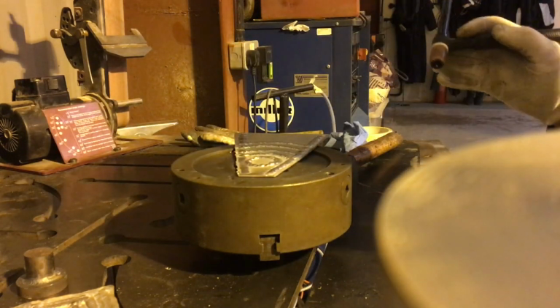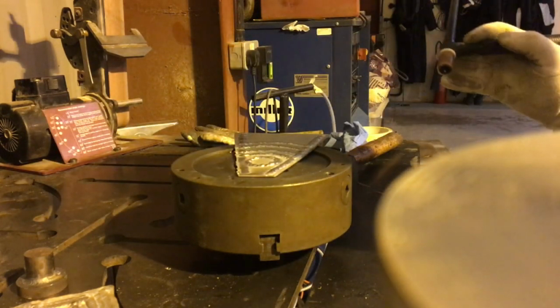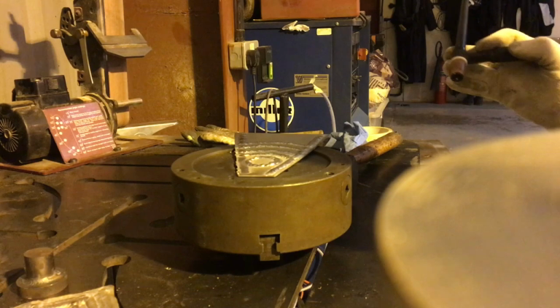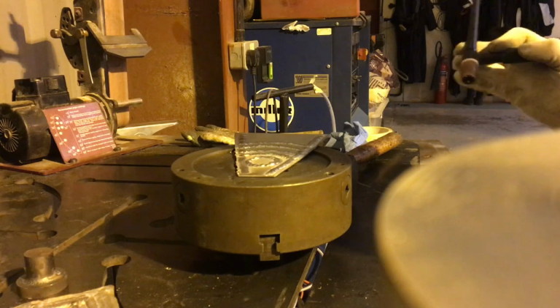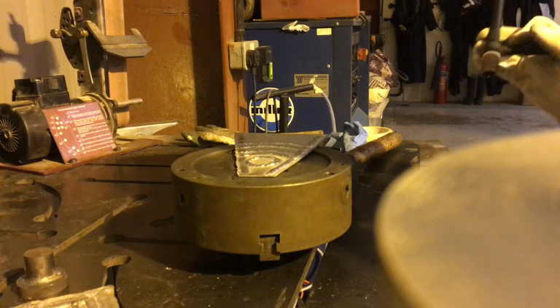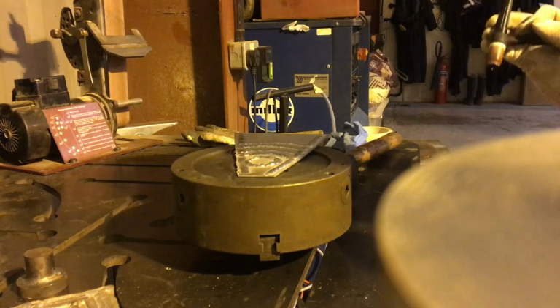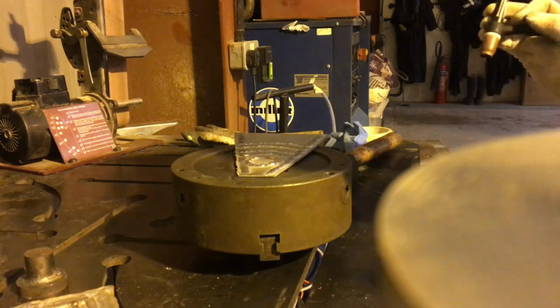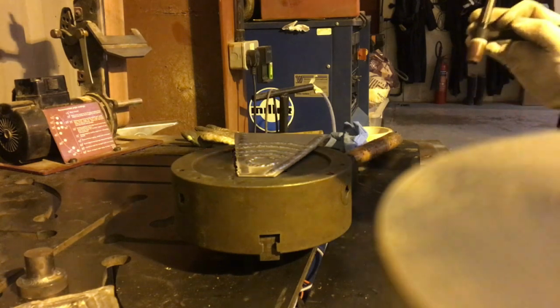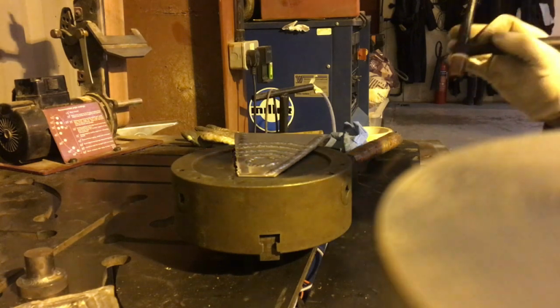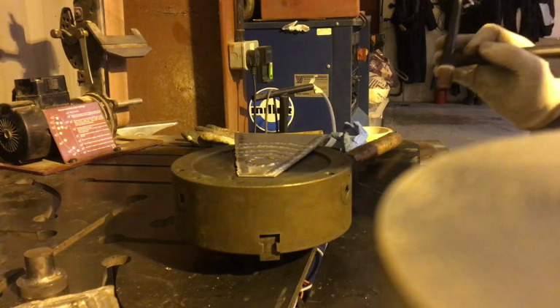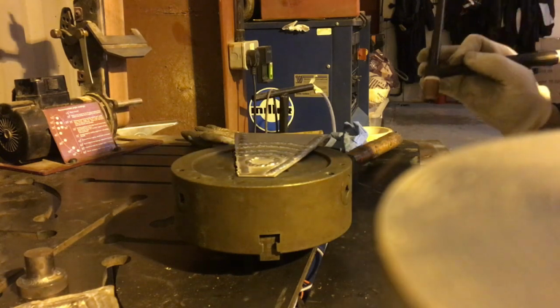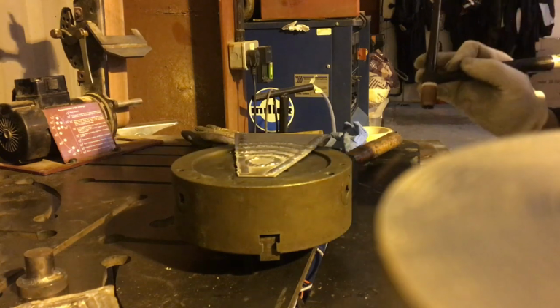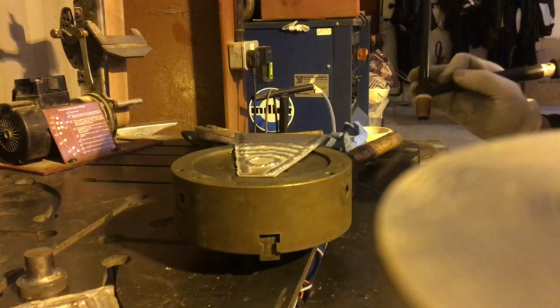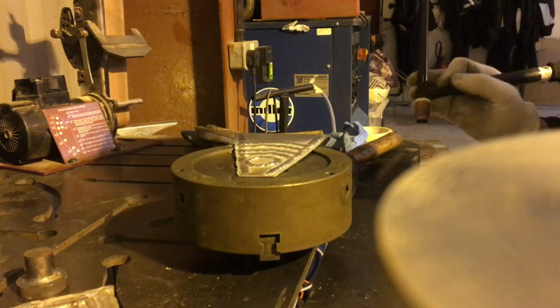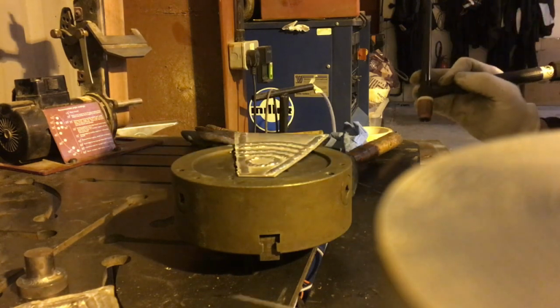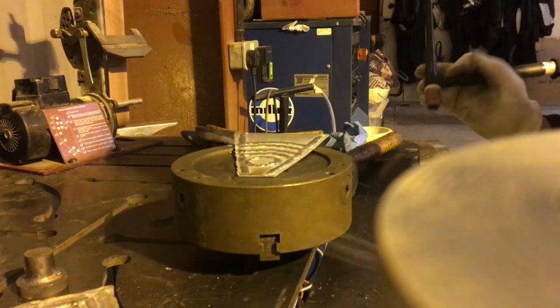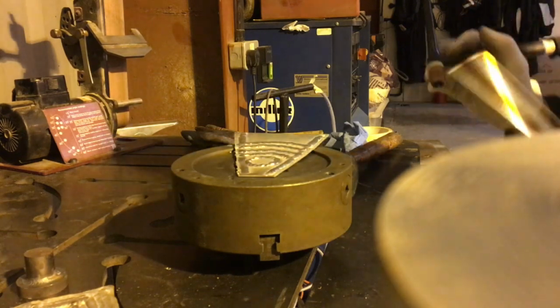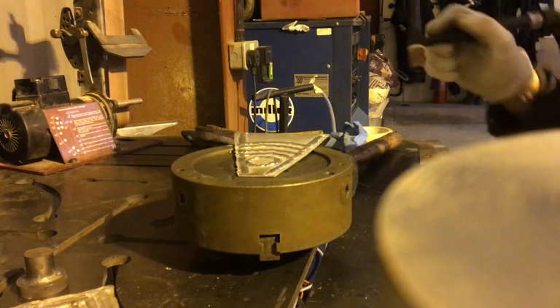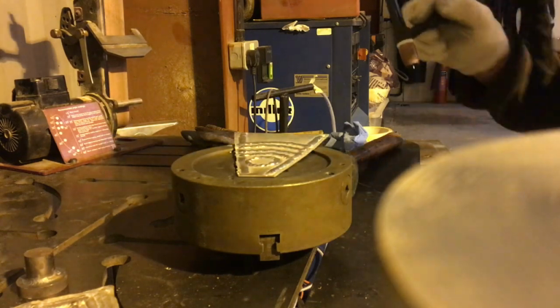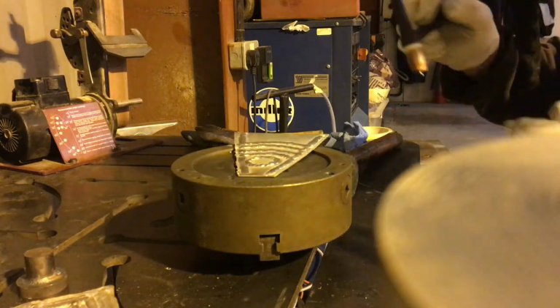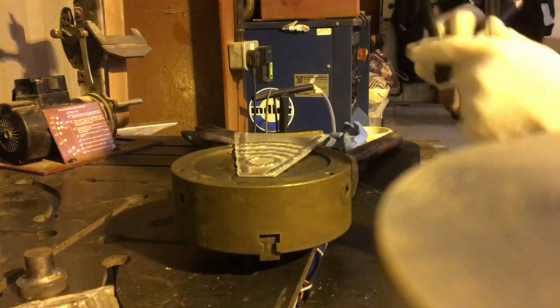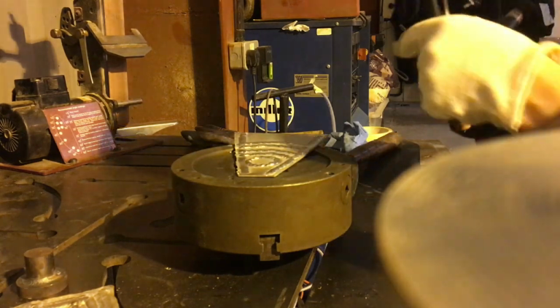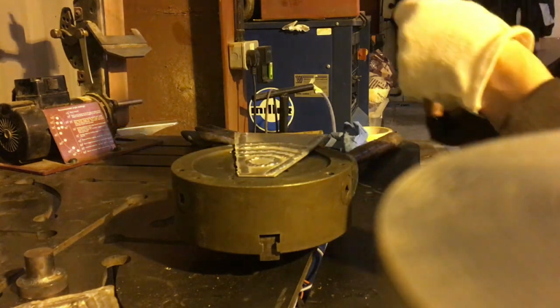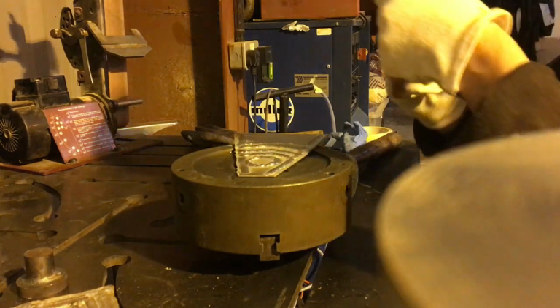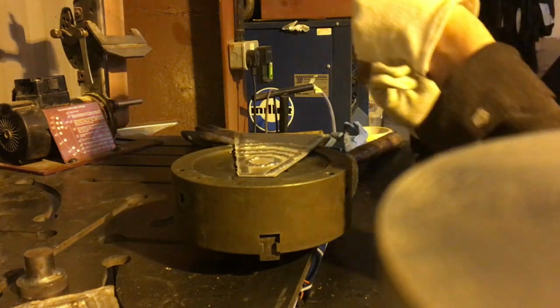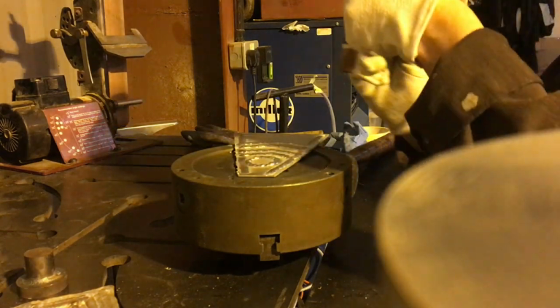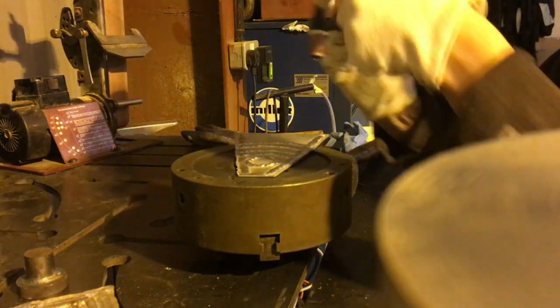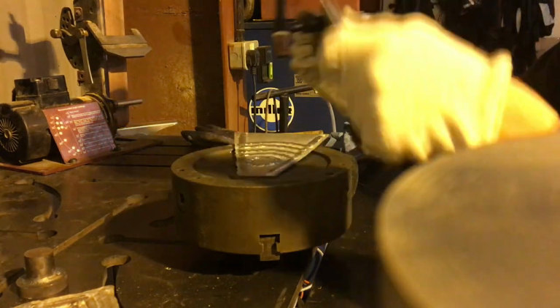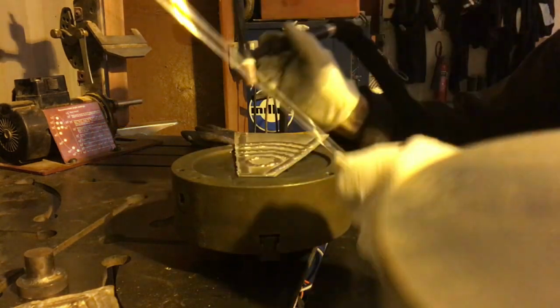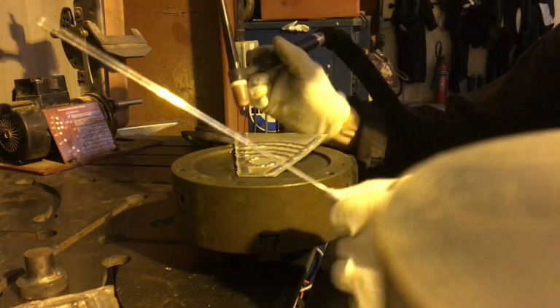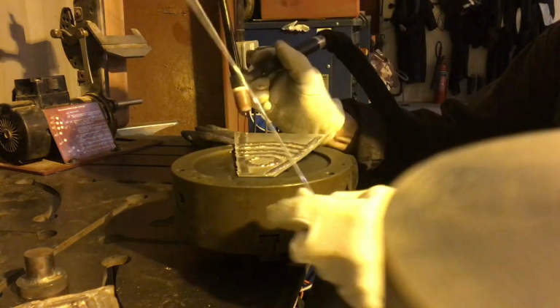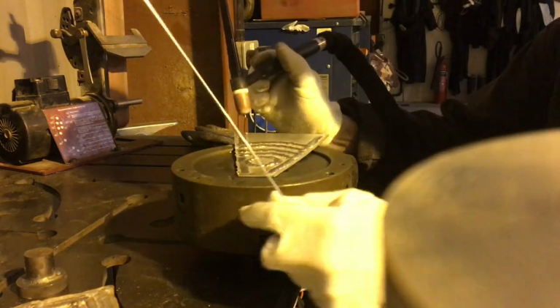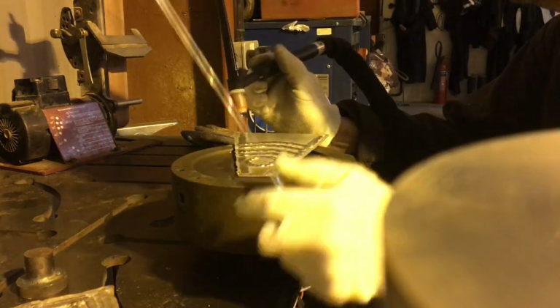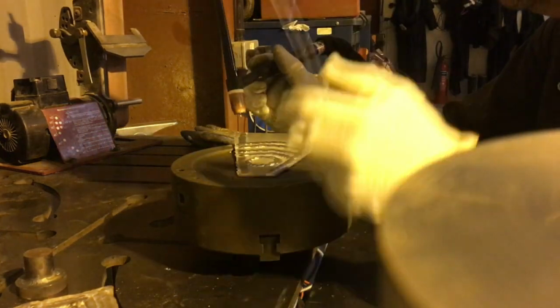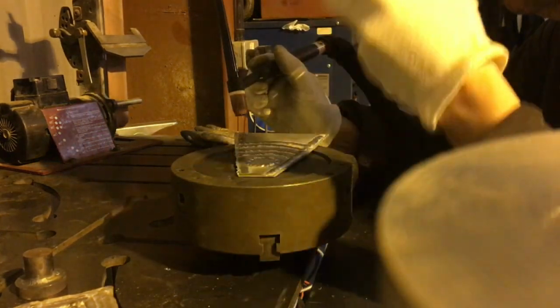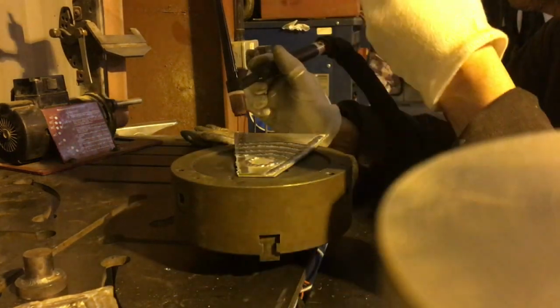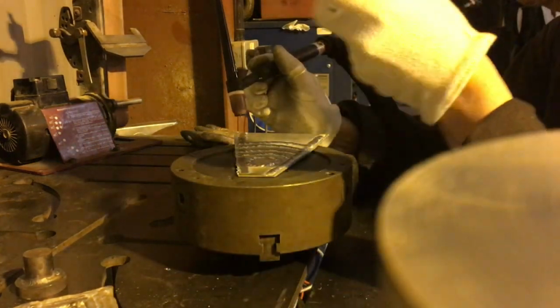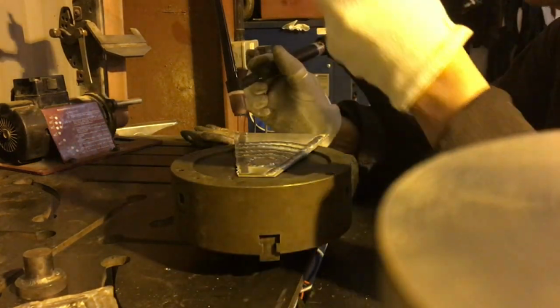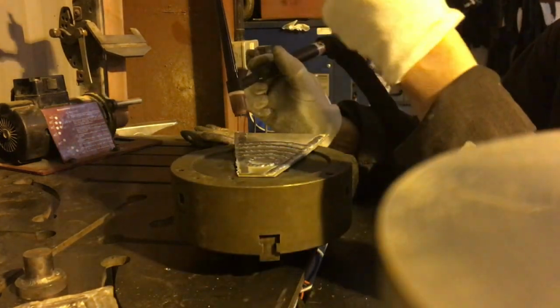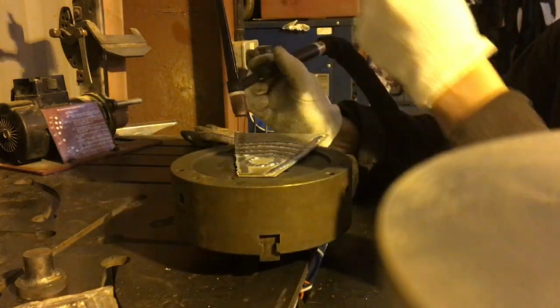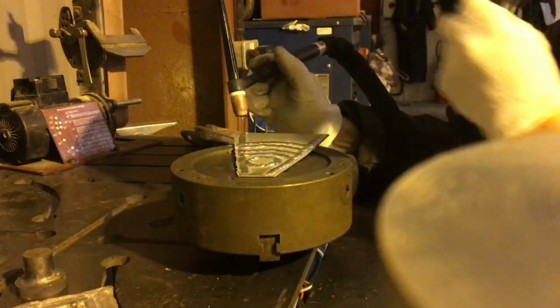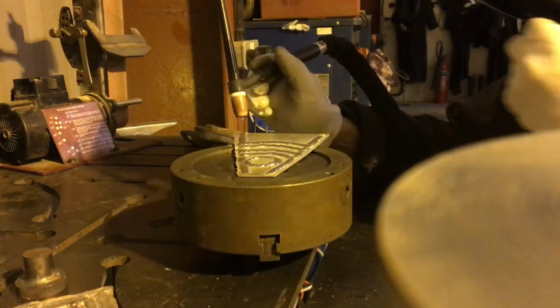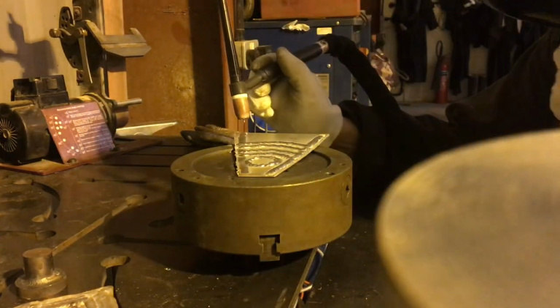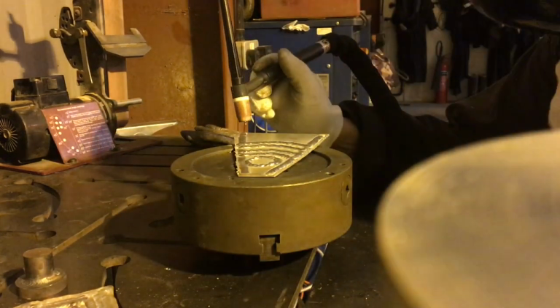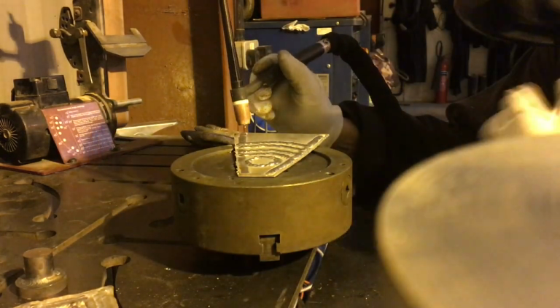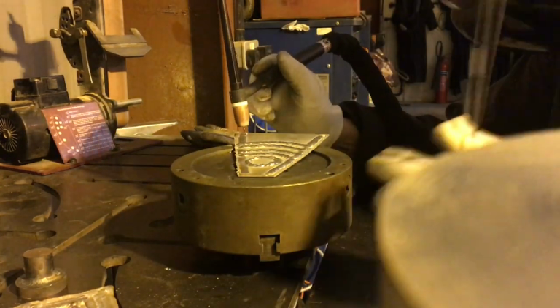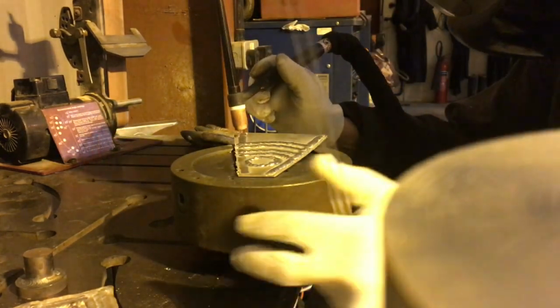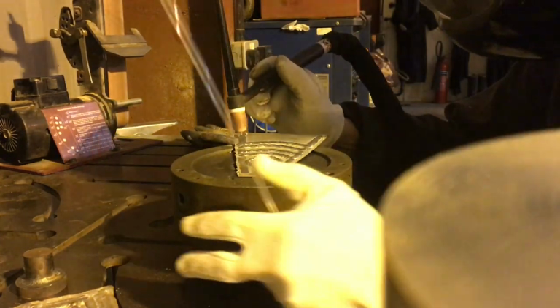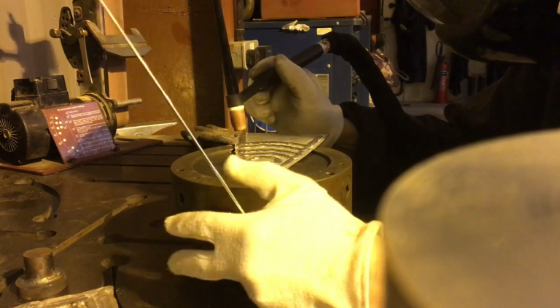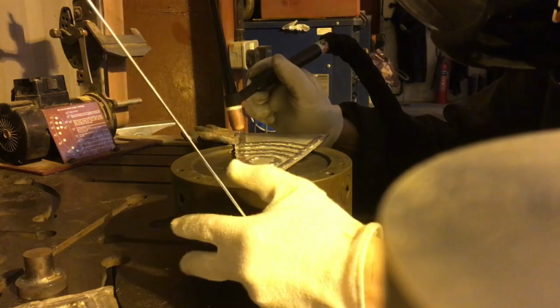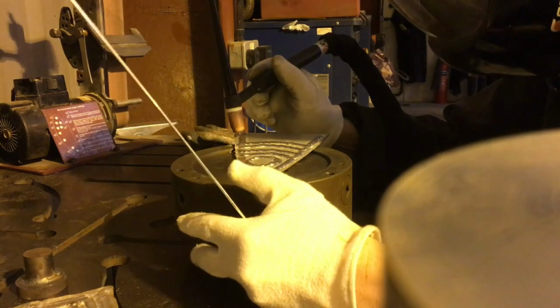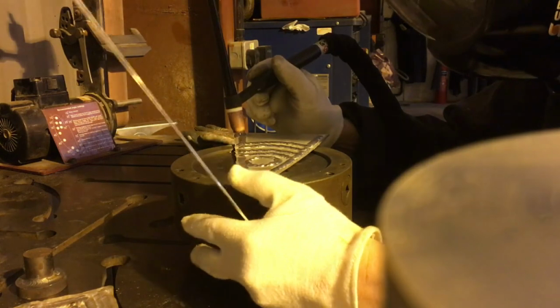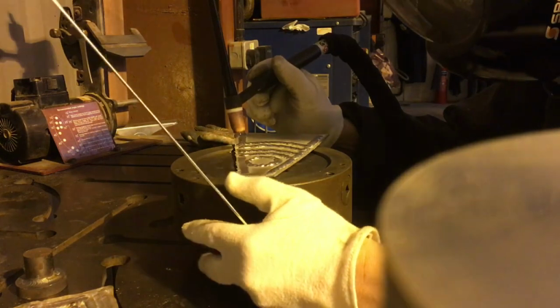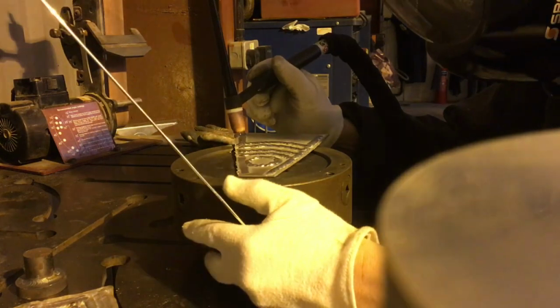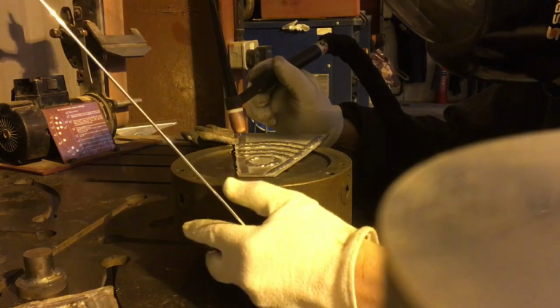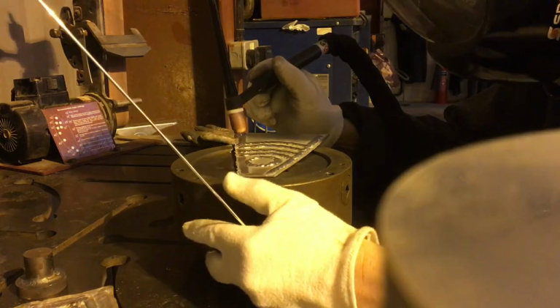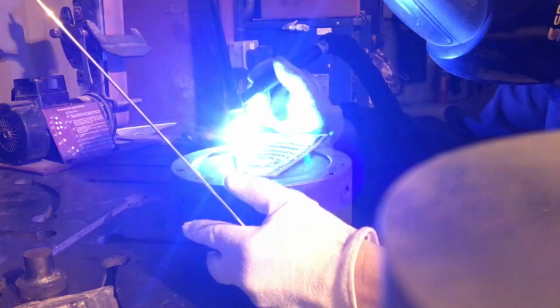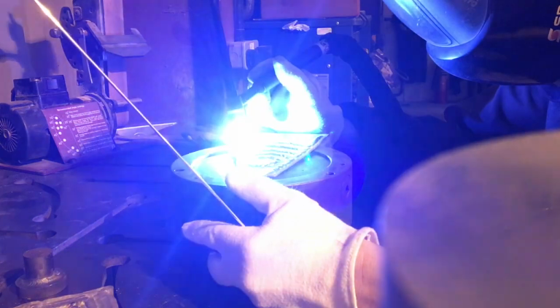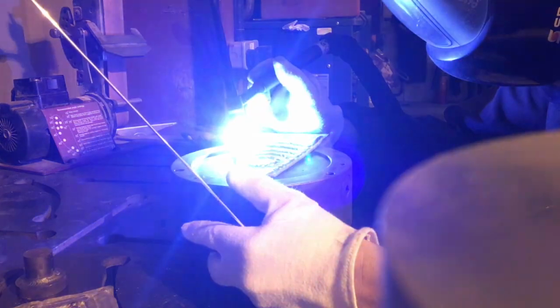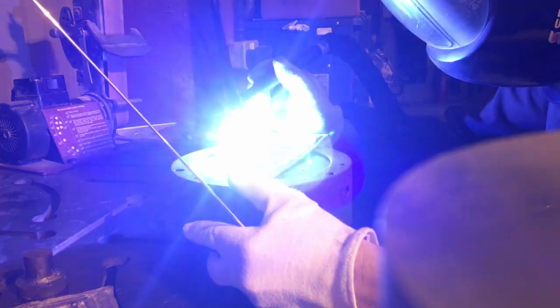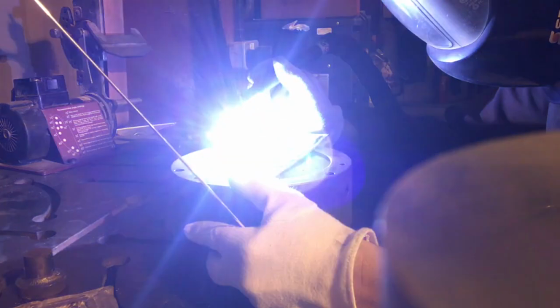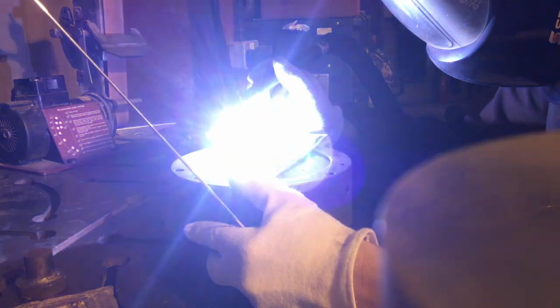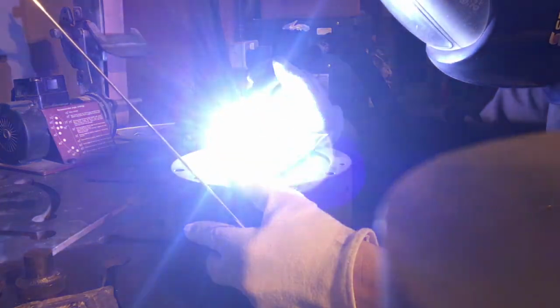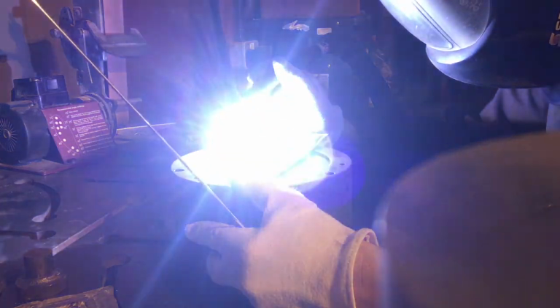I started off with something easy, just a round part — I had to weld a few of them. But I'm going to test myself a bit with some aluminium.